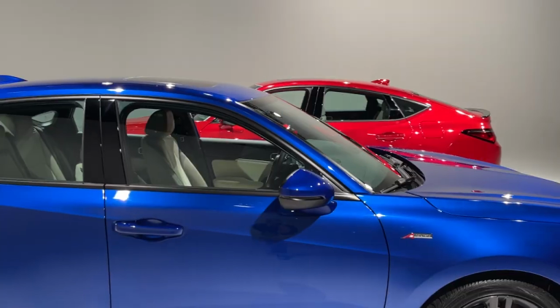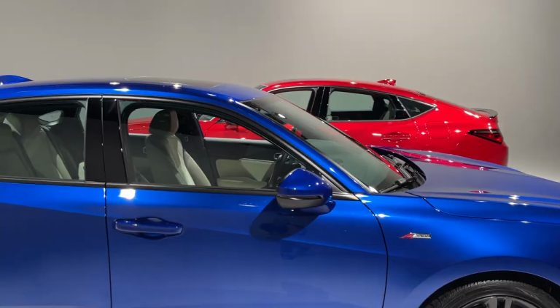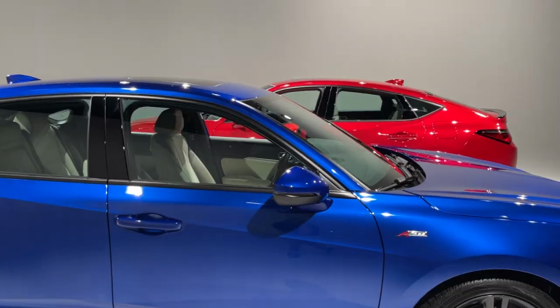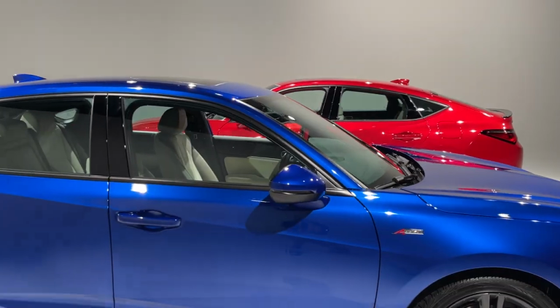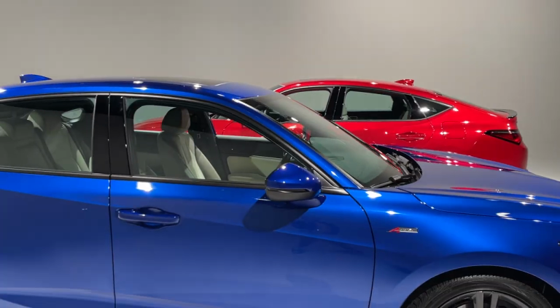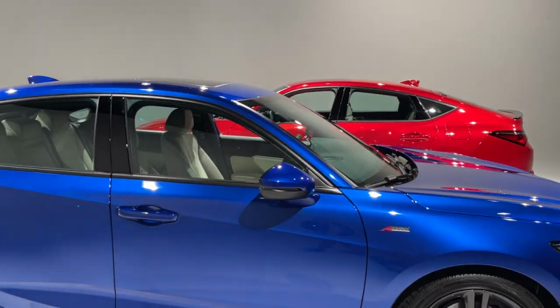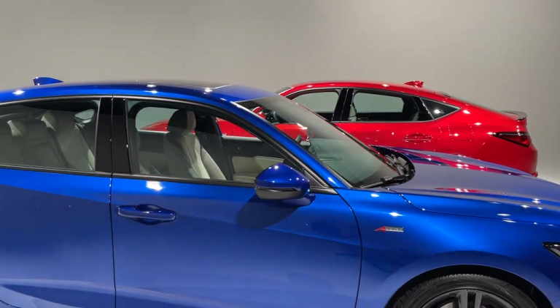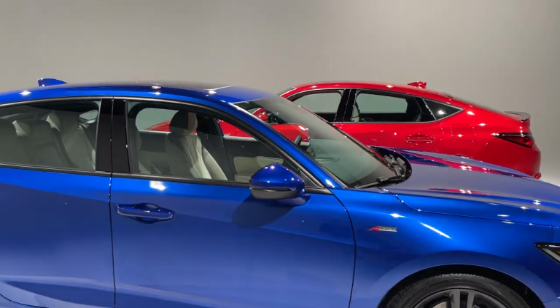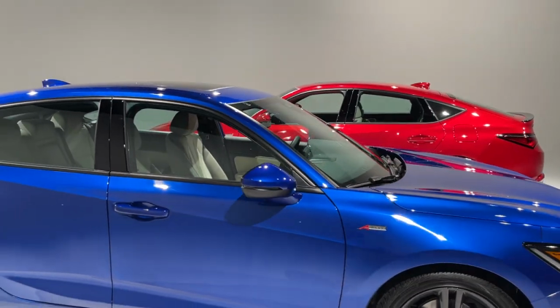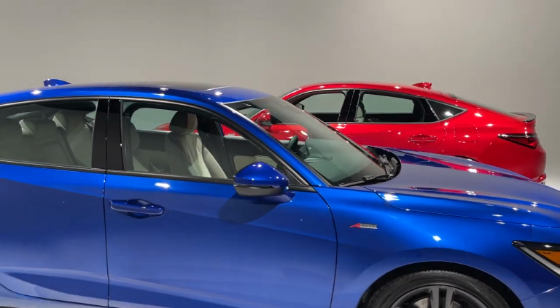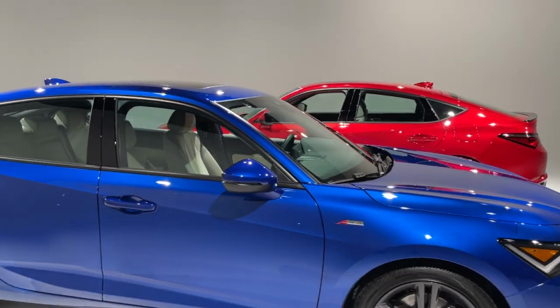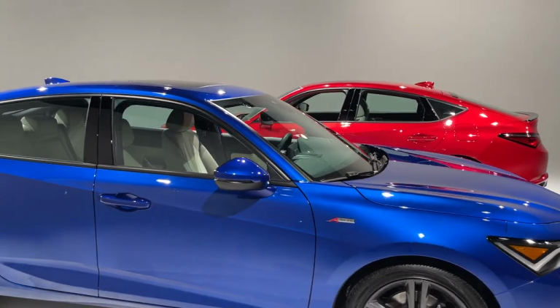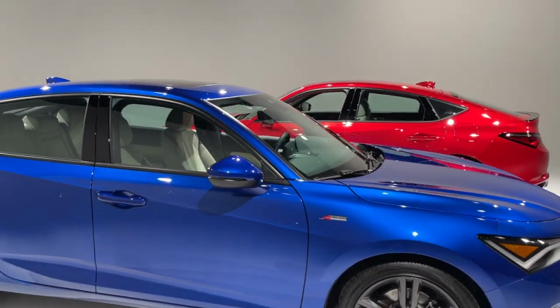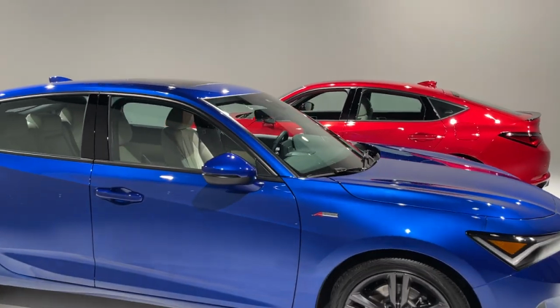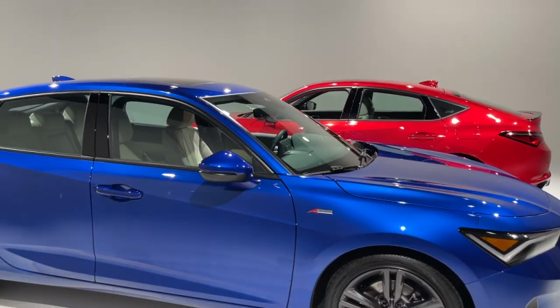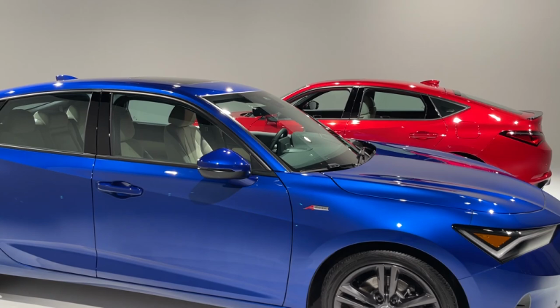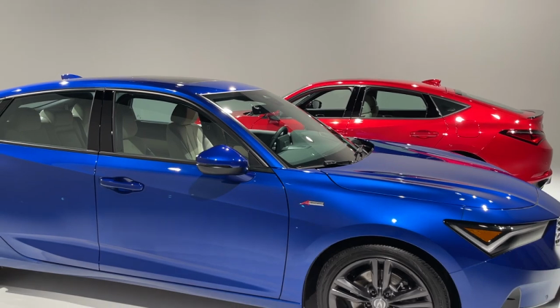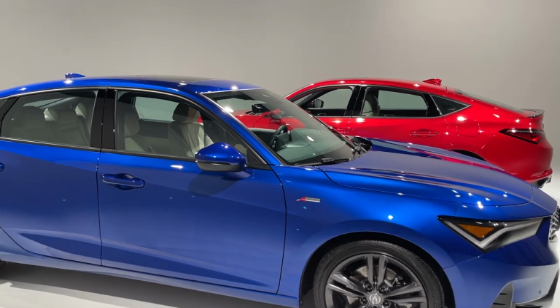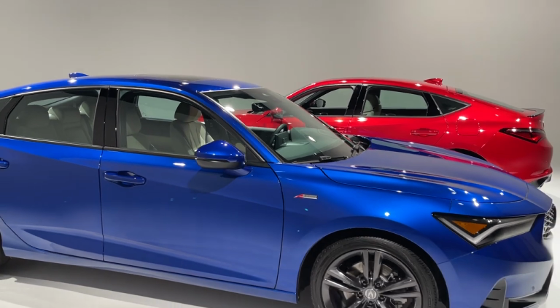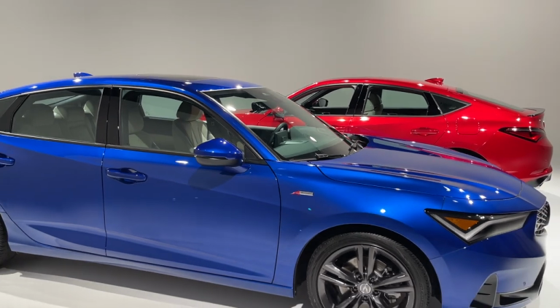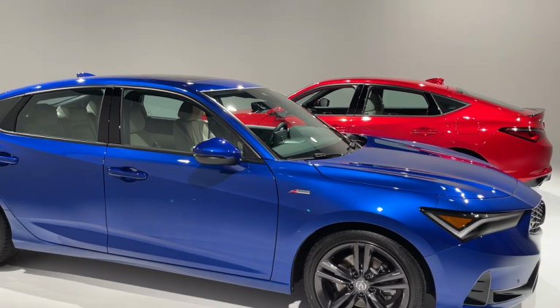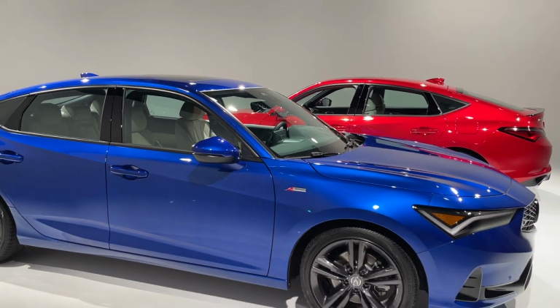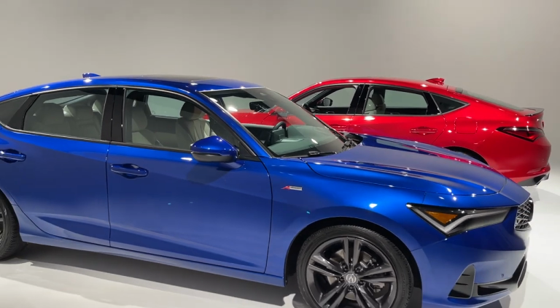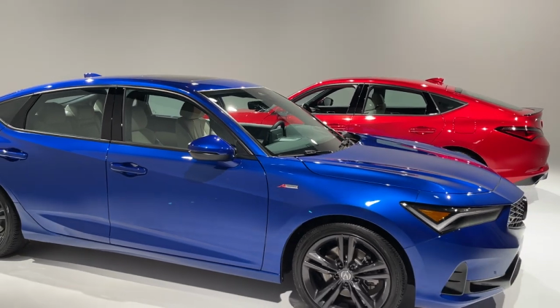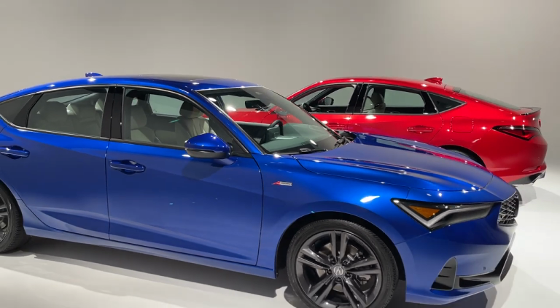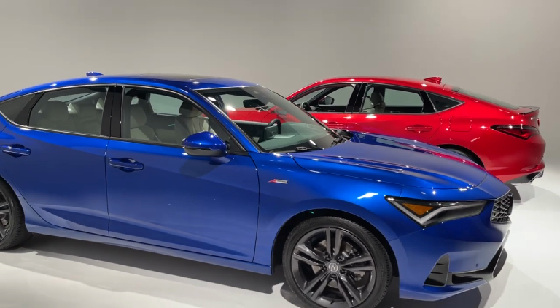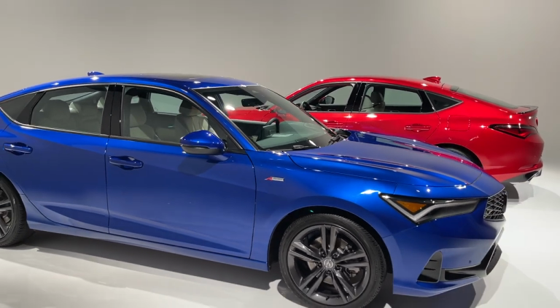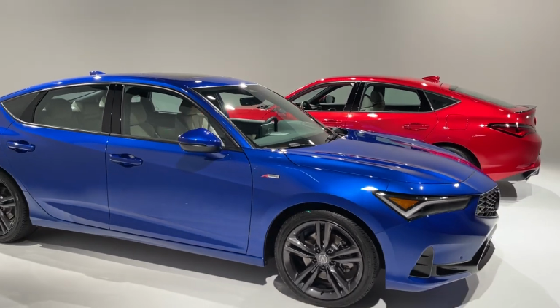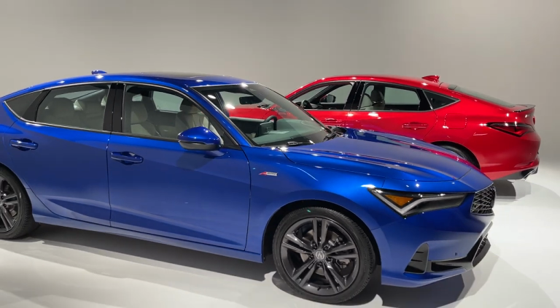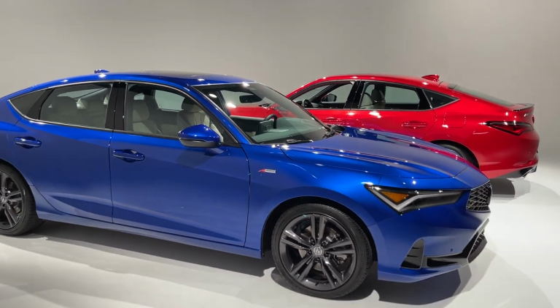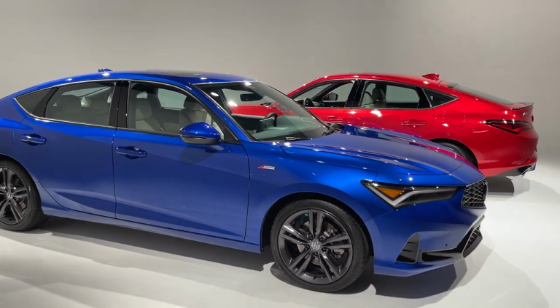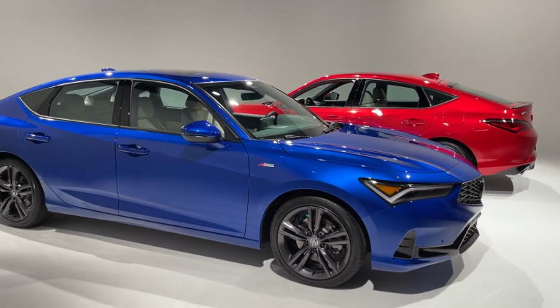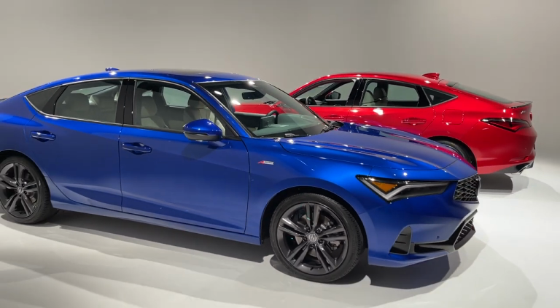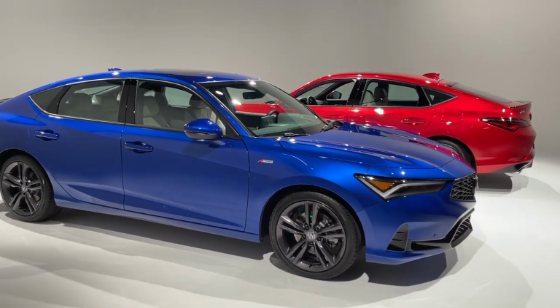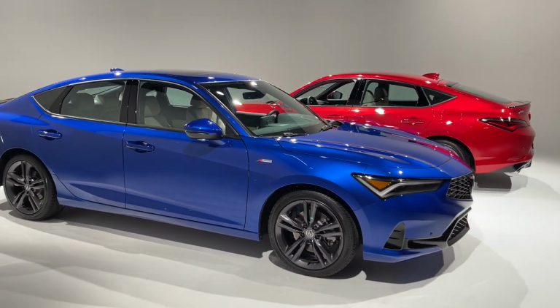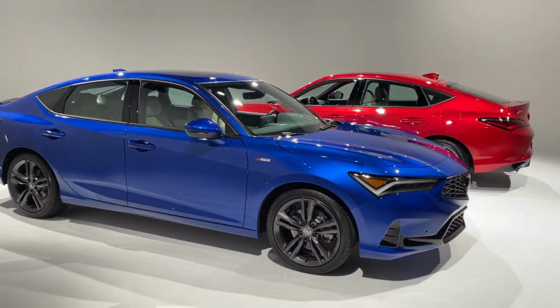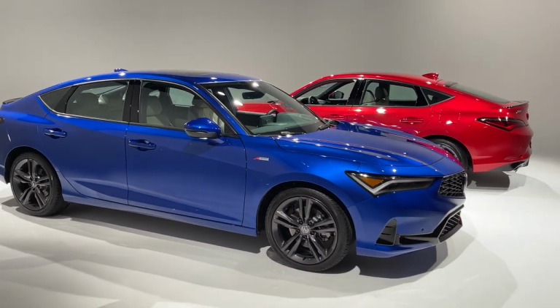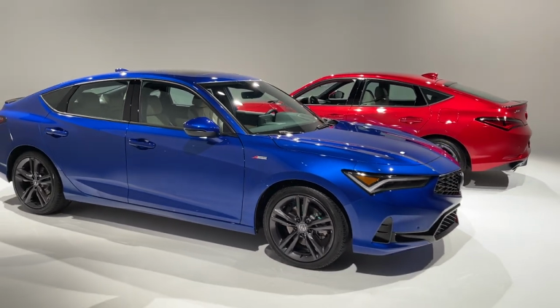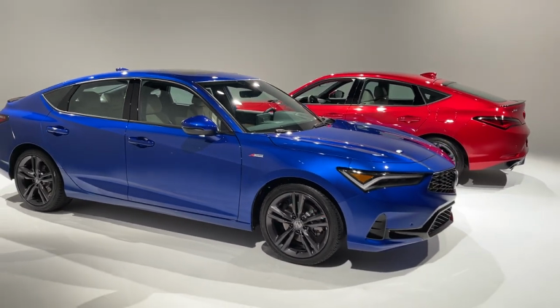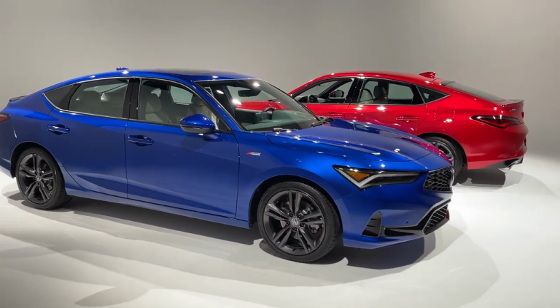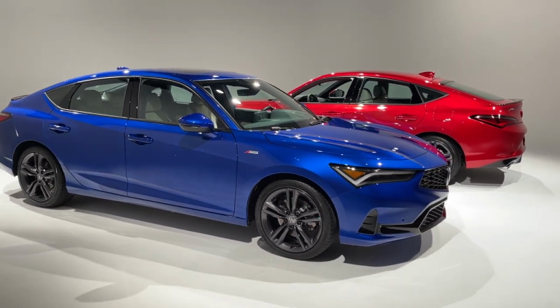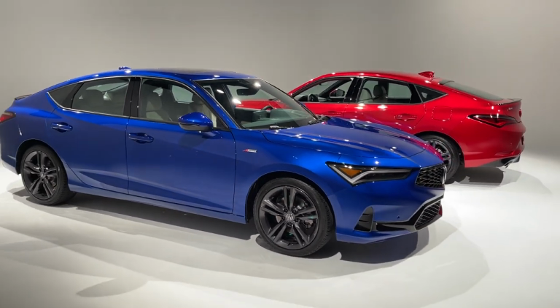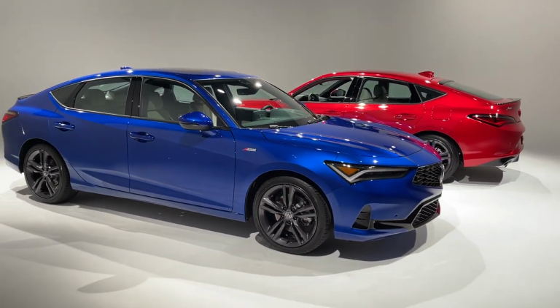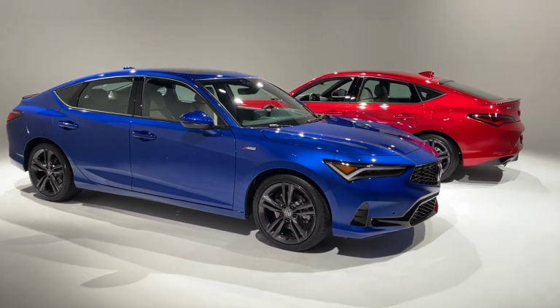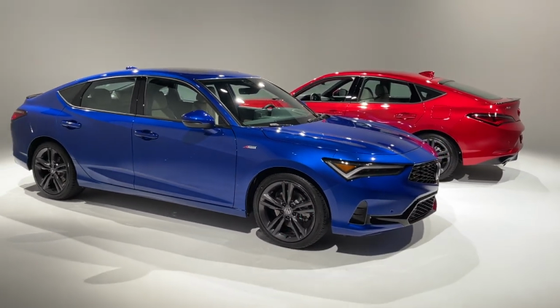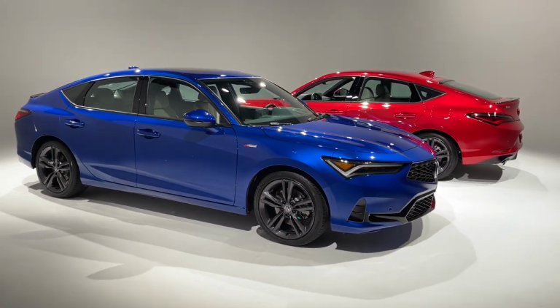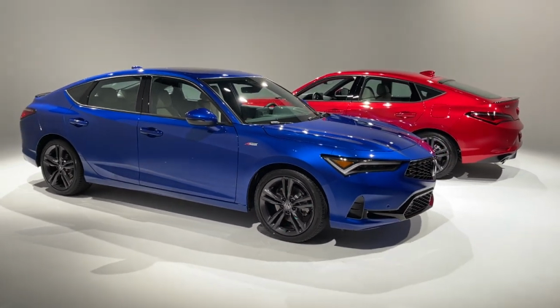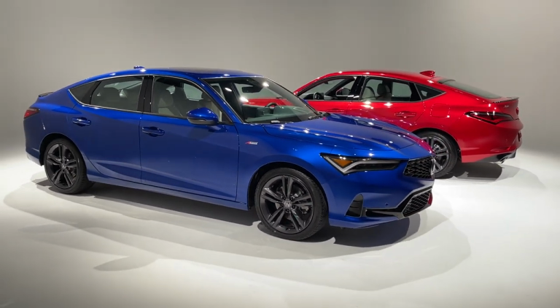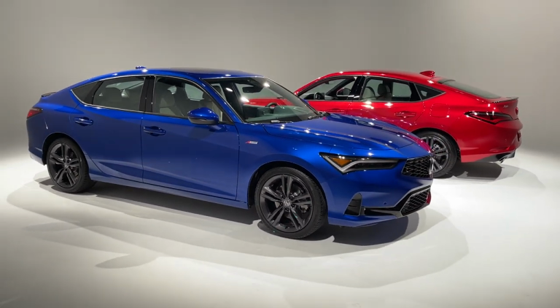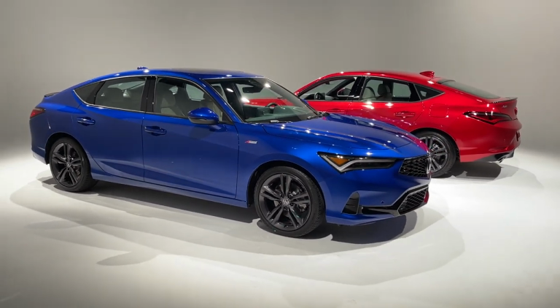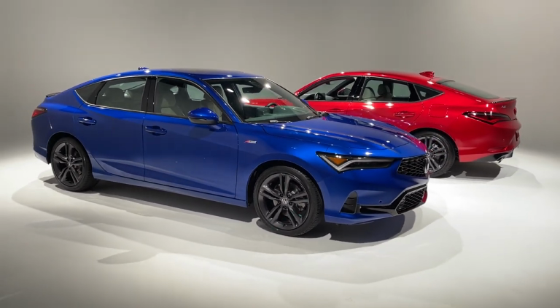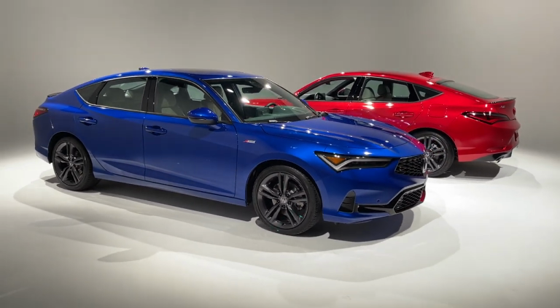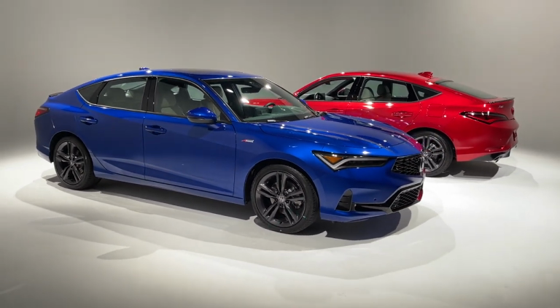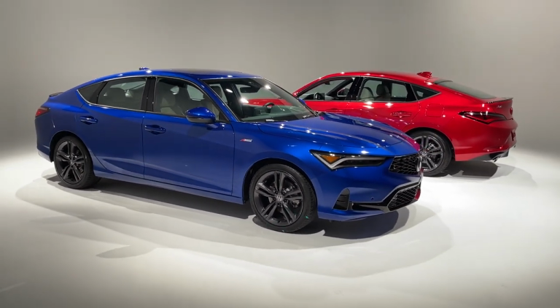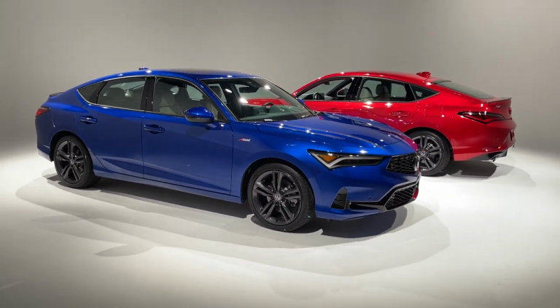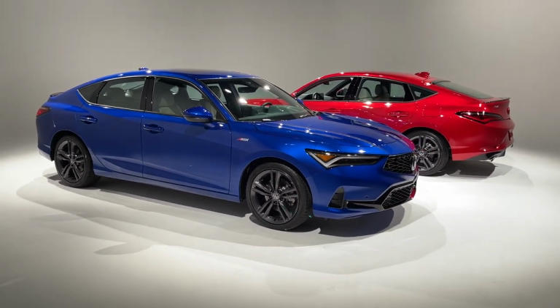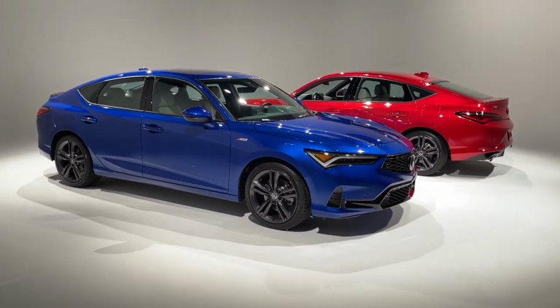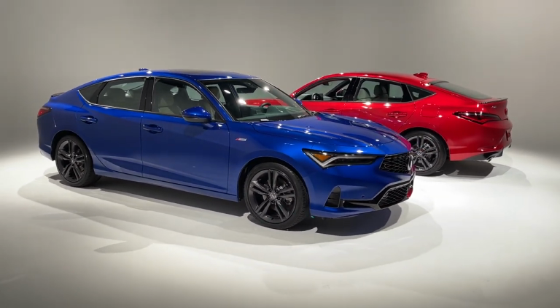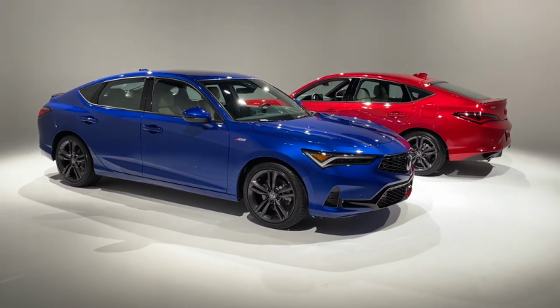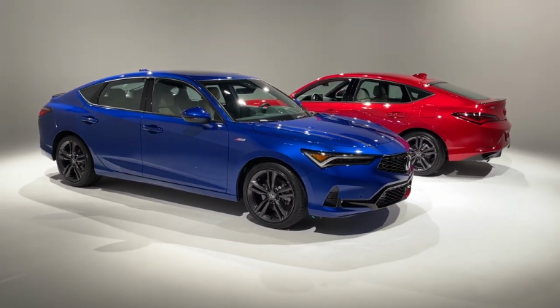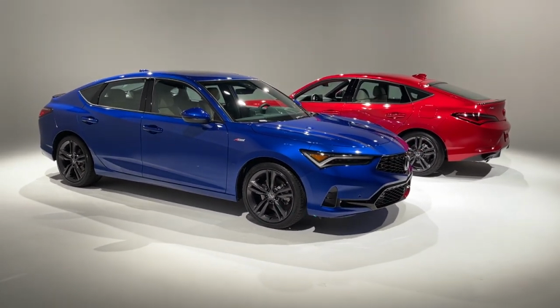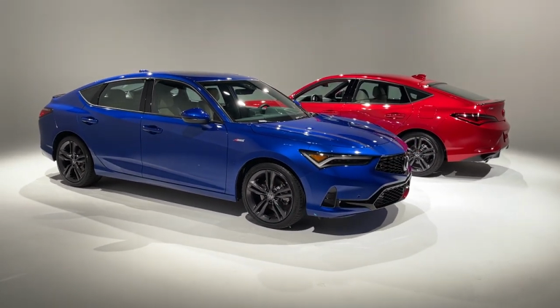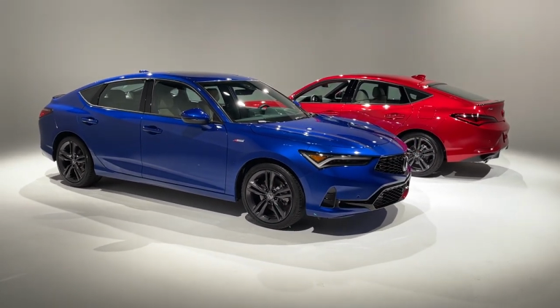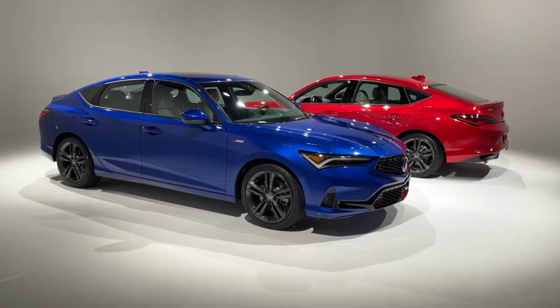But let's reserve judgment until we actually drive the Integra, because we know that this car has the potential to be very special regardless of price.